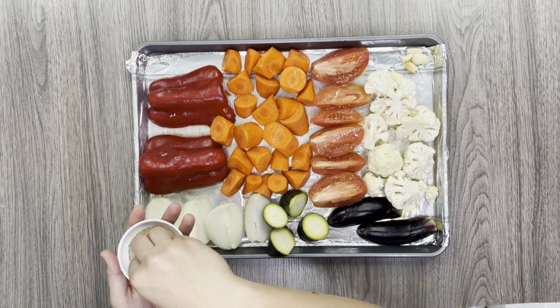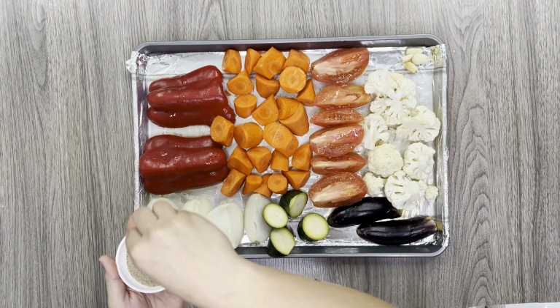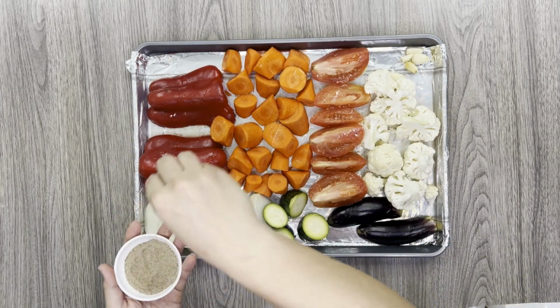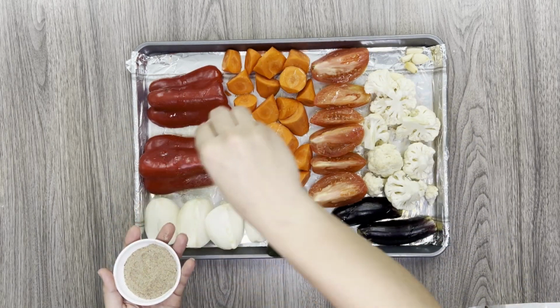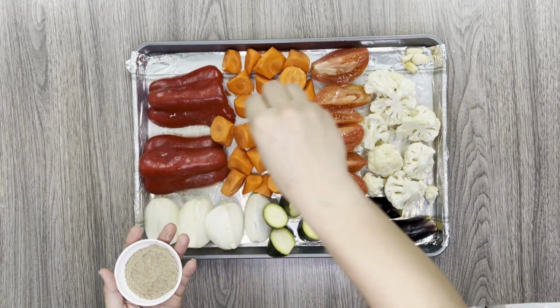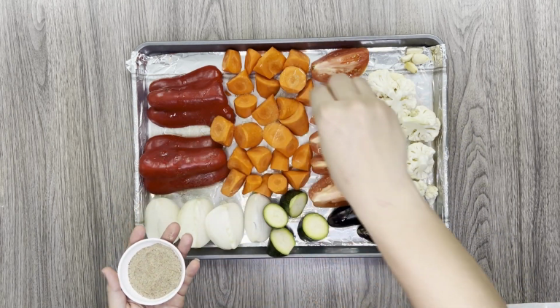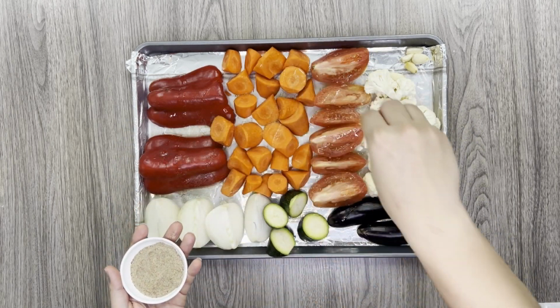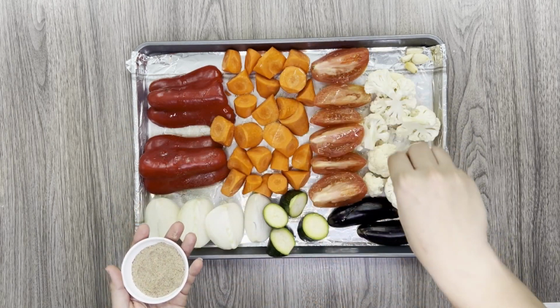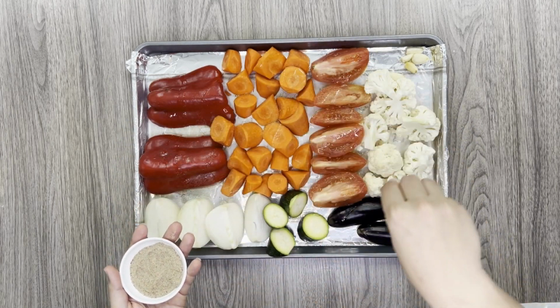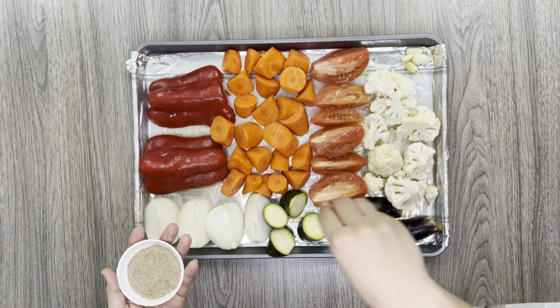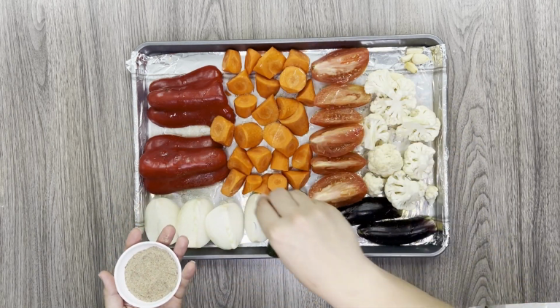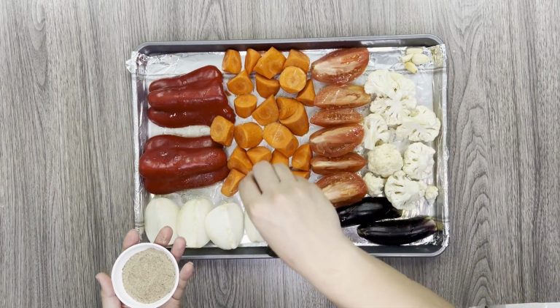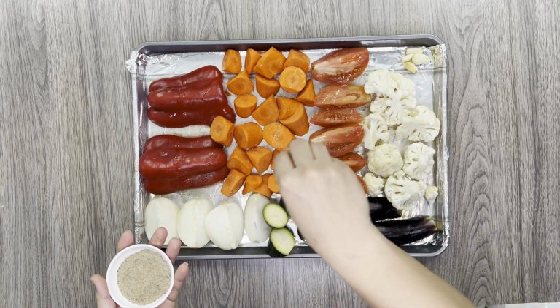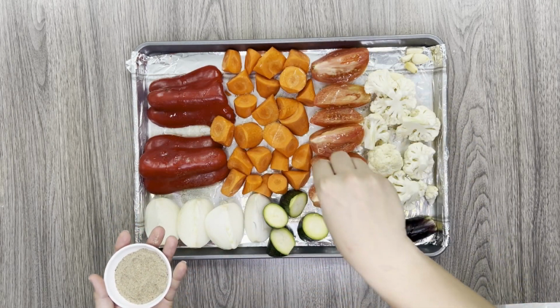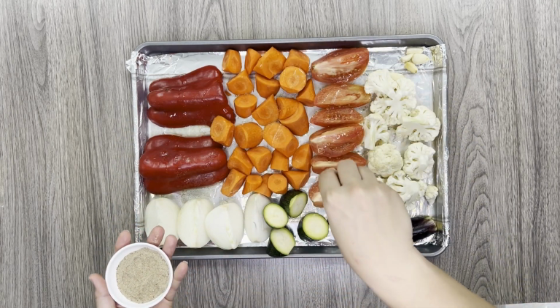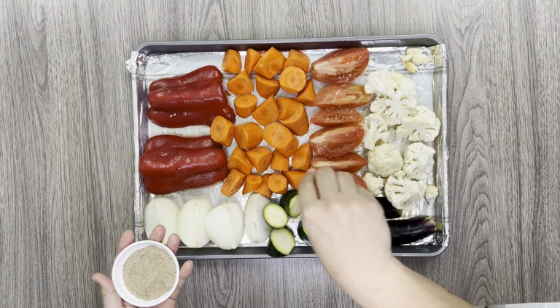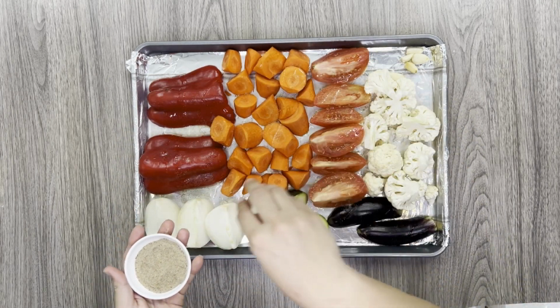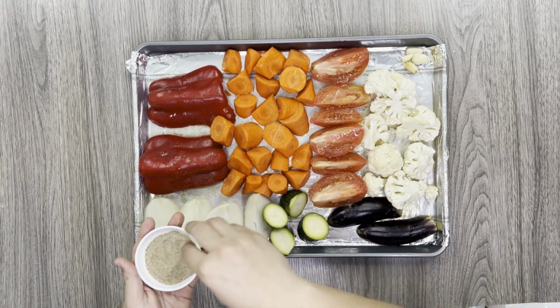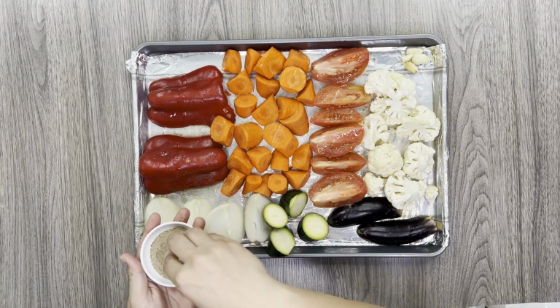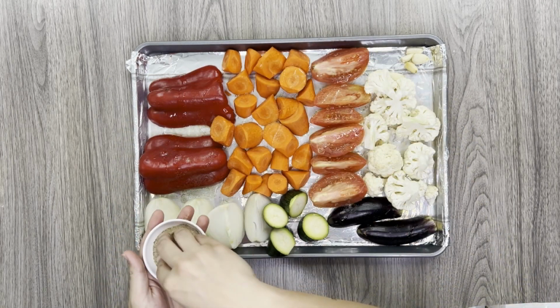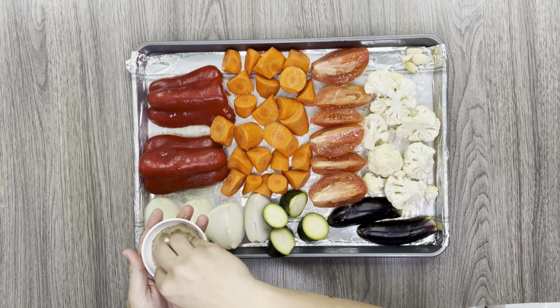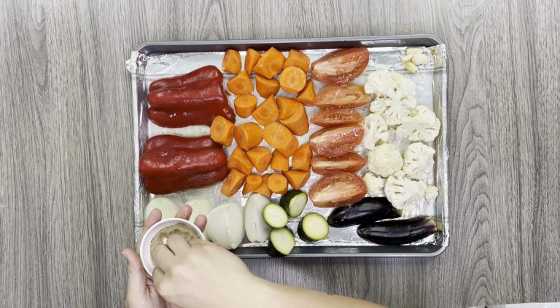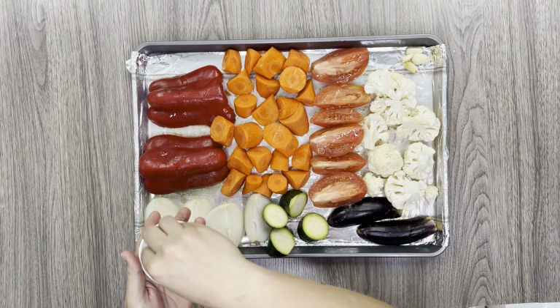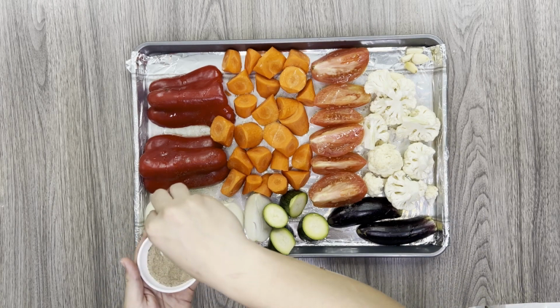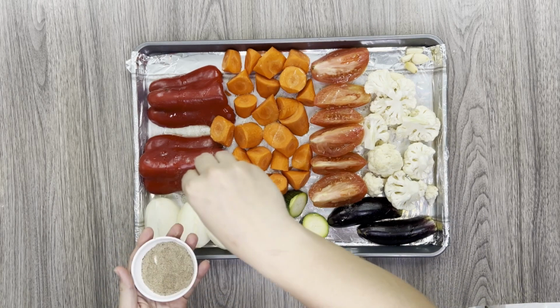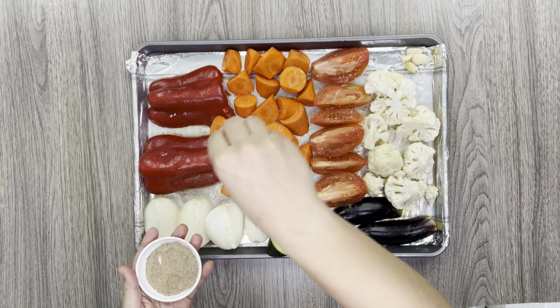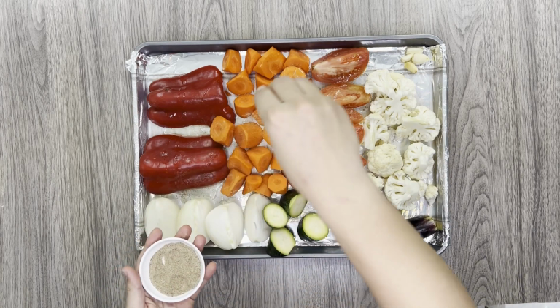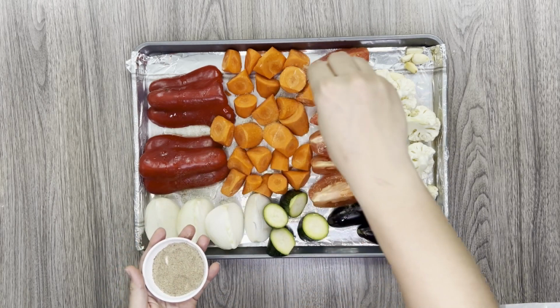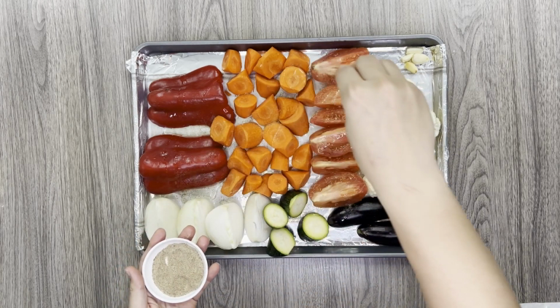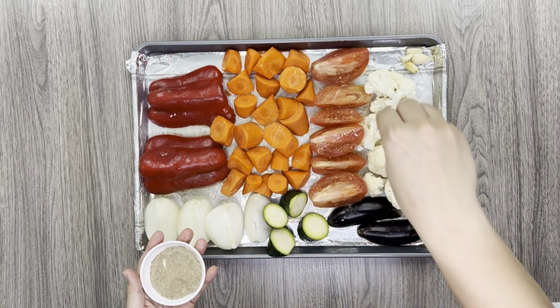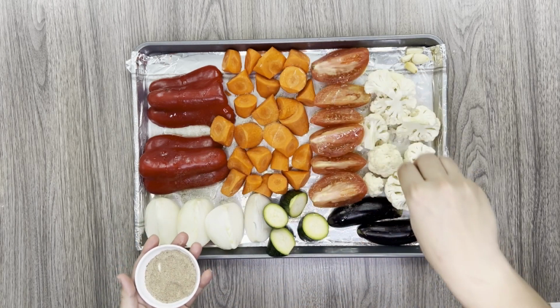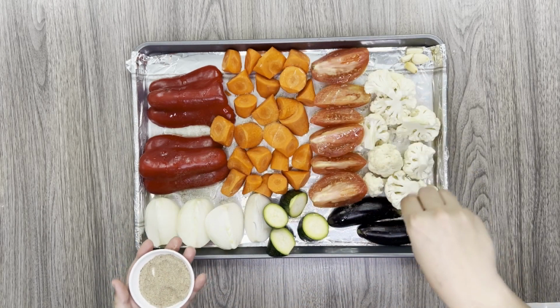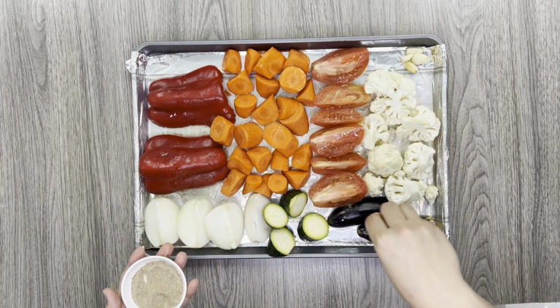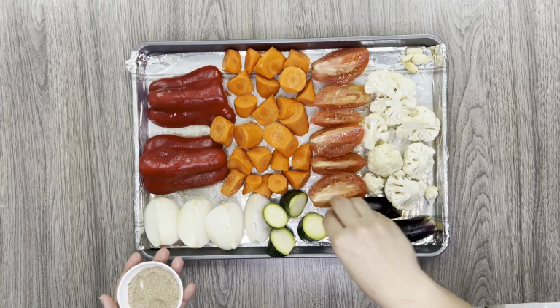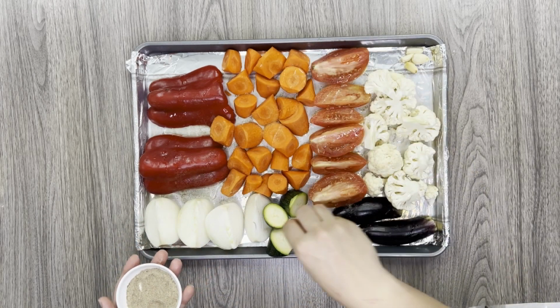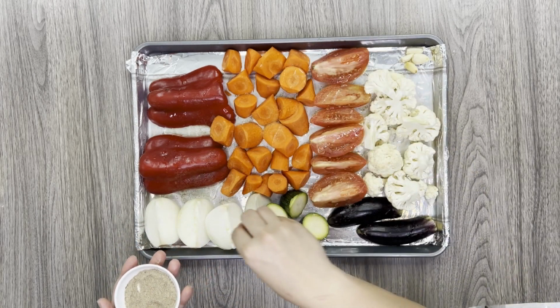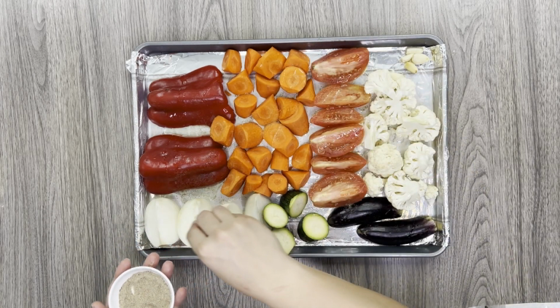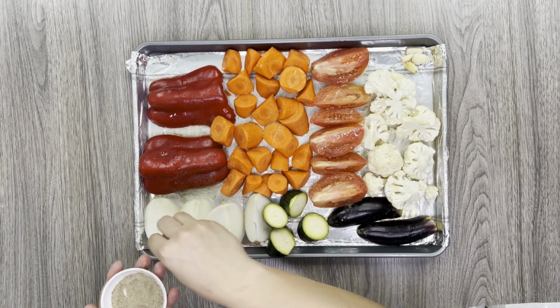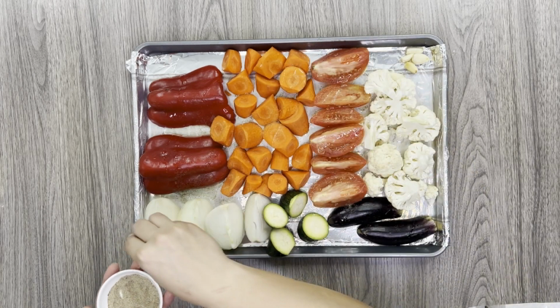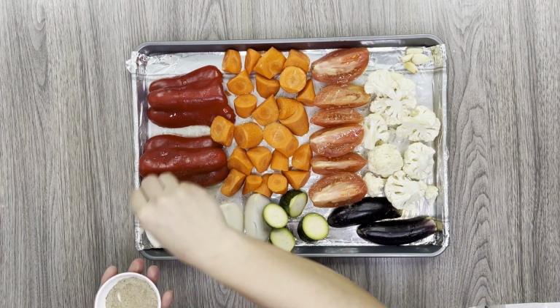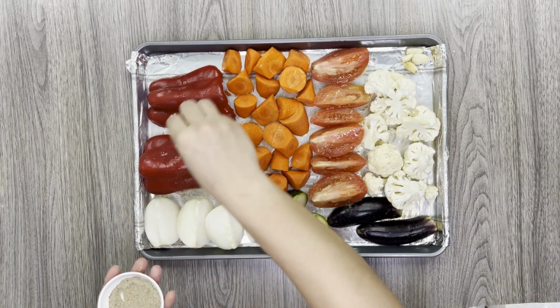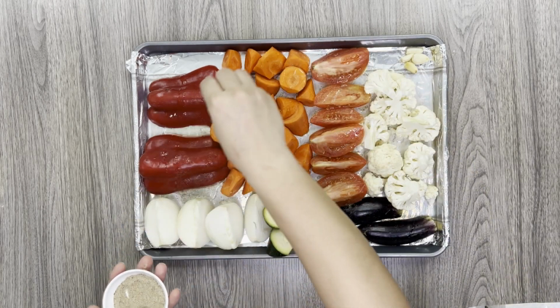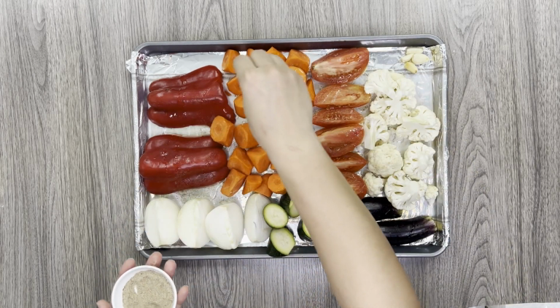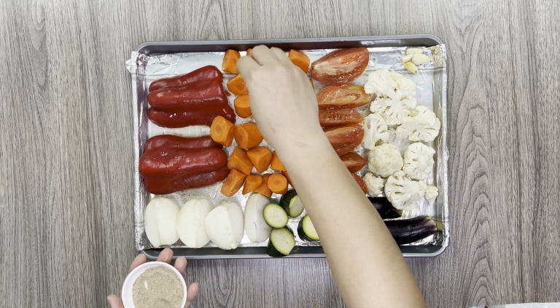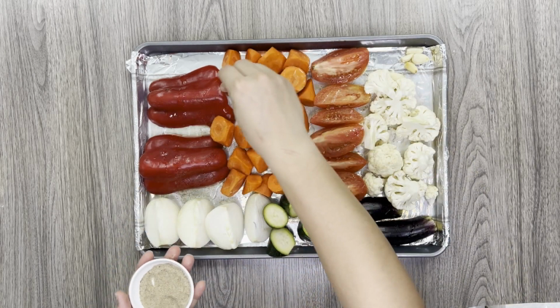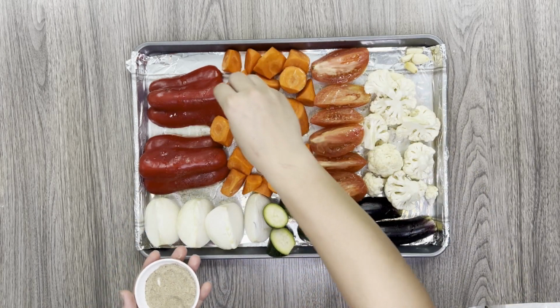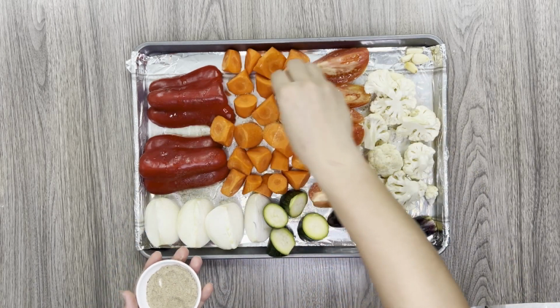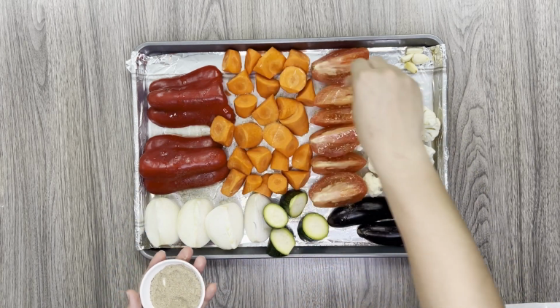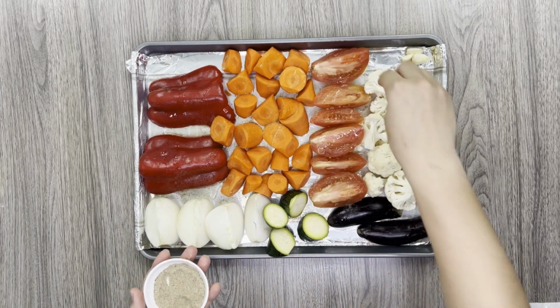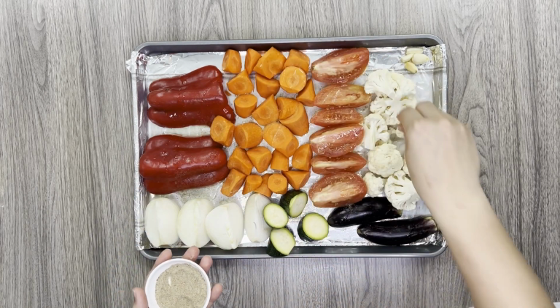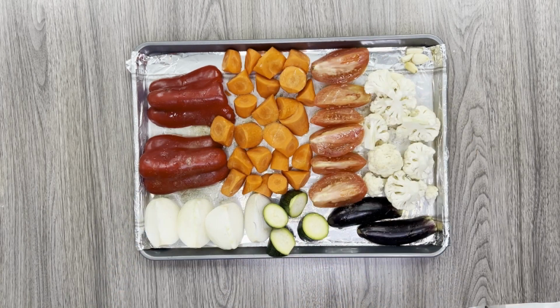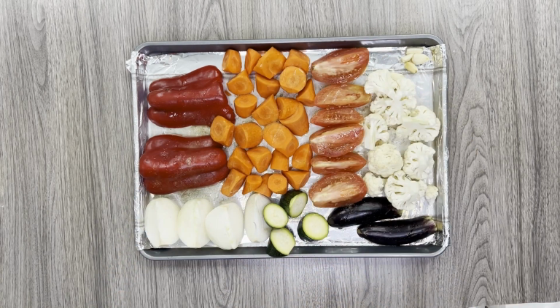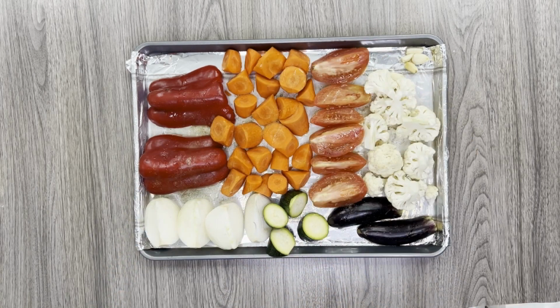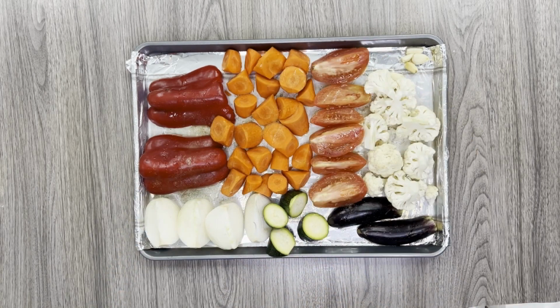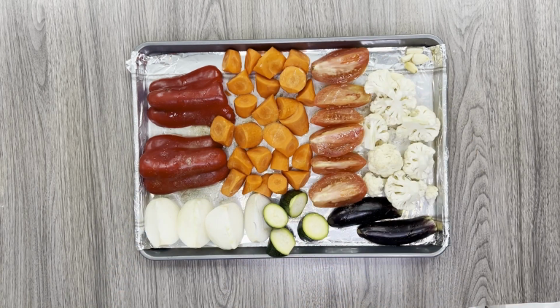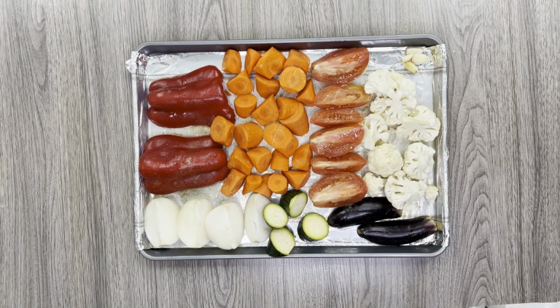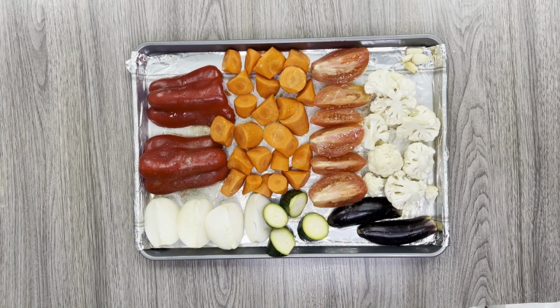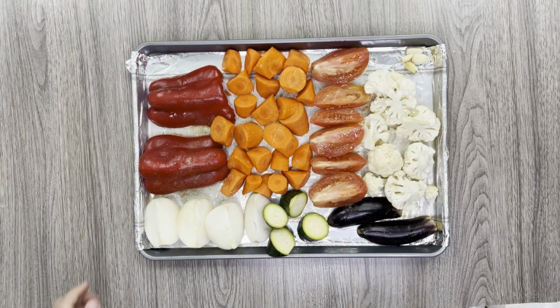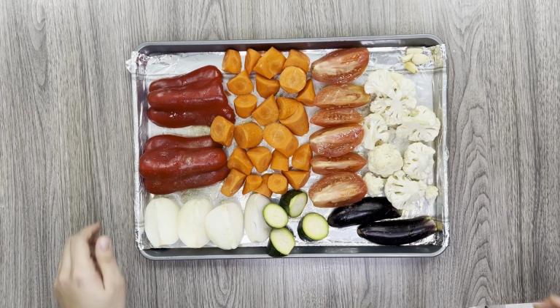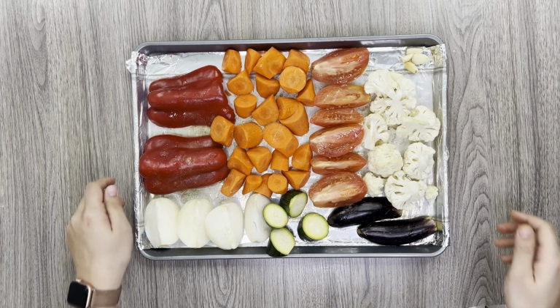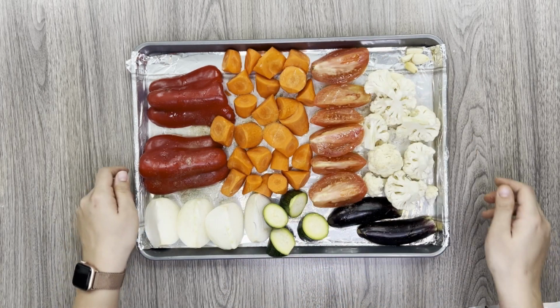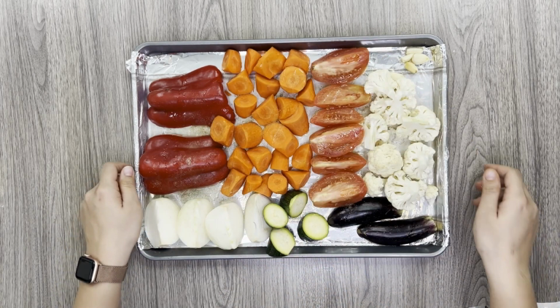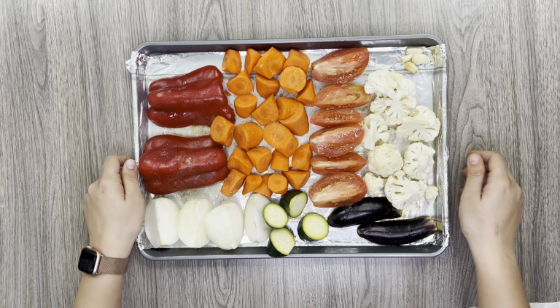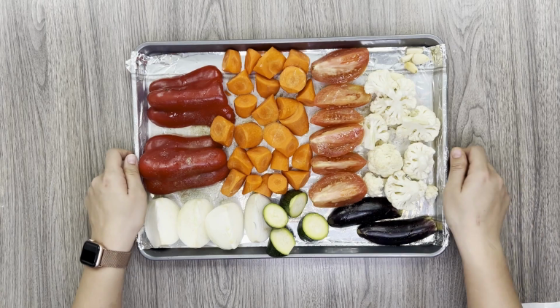We will season this using celery salt, black pepper, oregano, and Italian seasoning. Roast these at 400 degrees Fahrenheit.